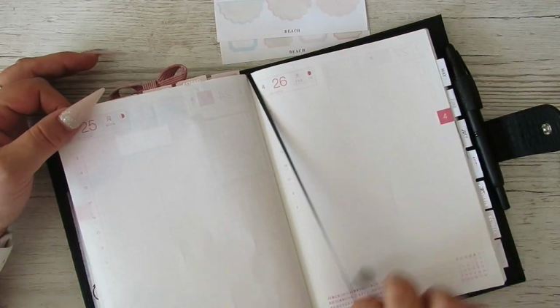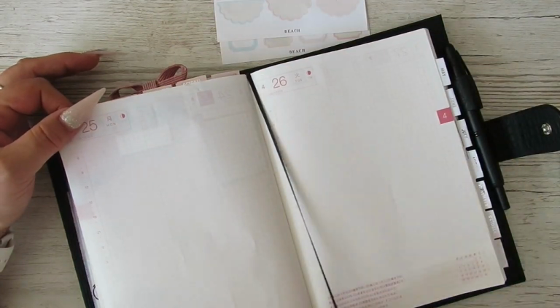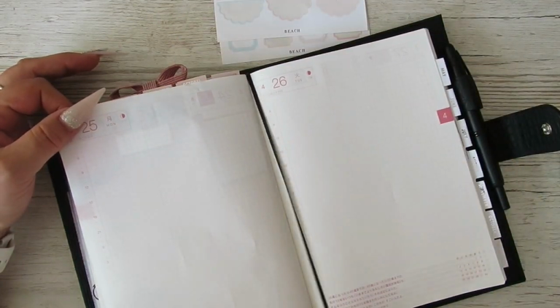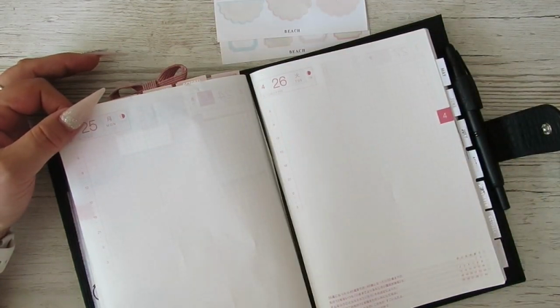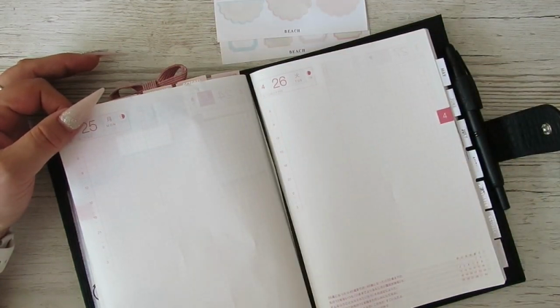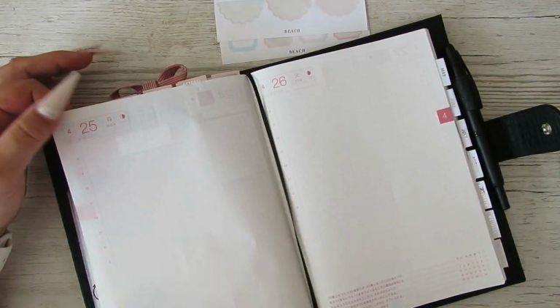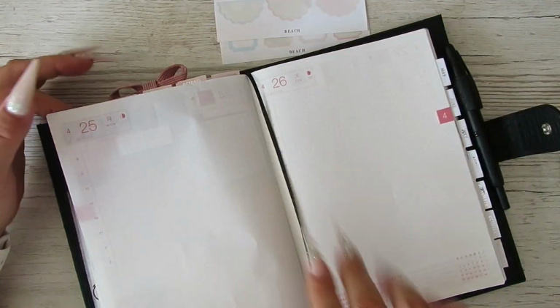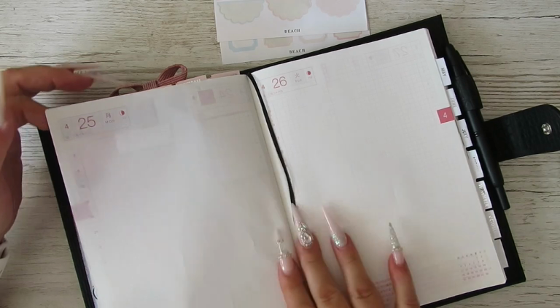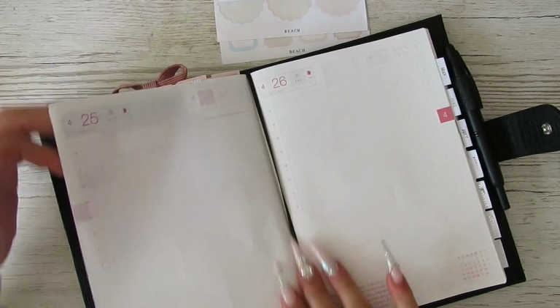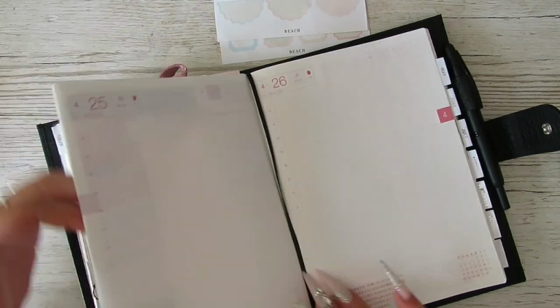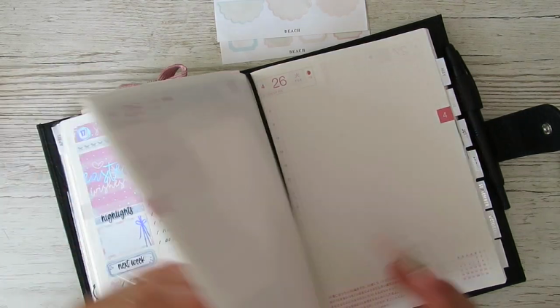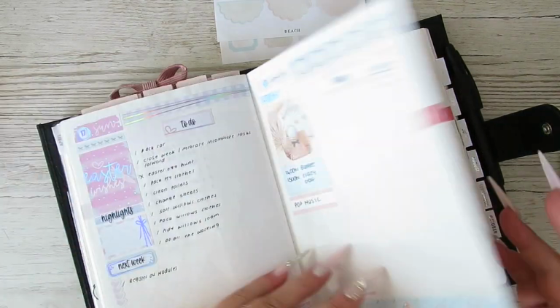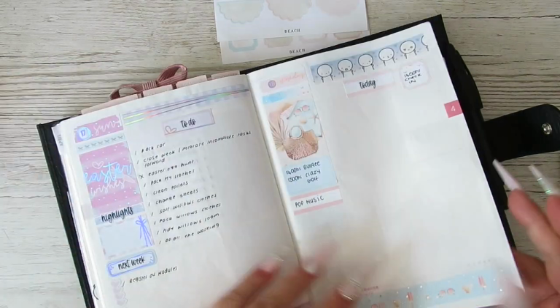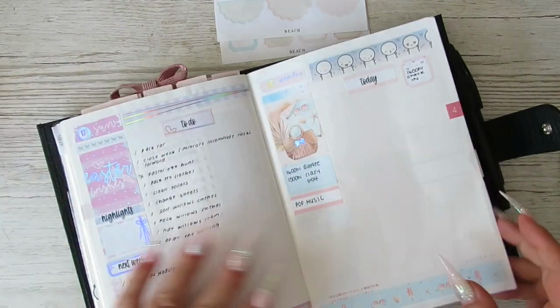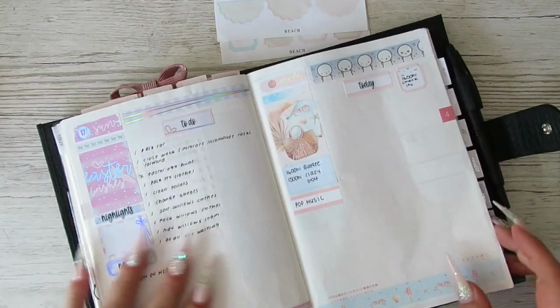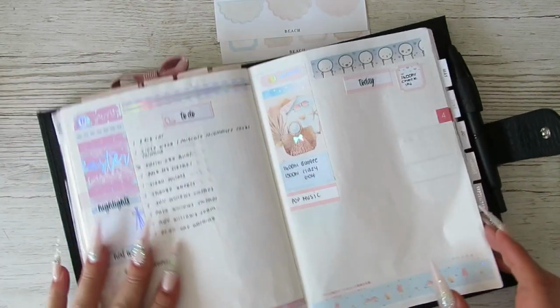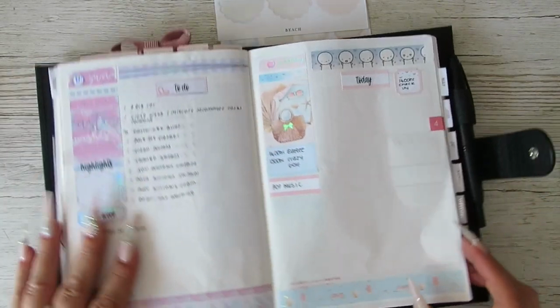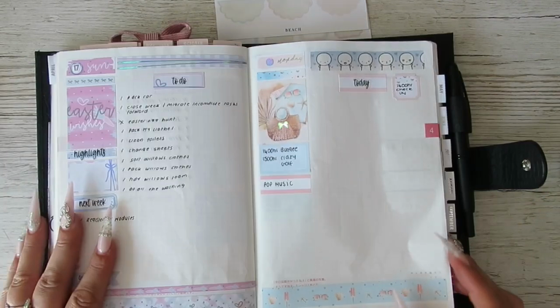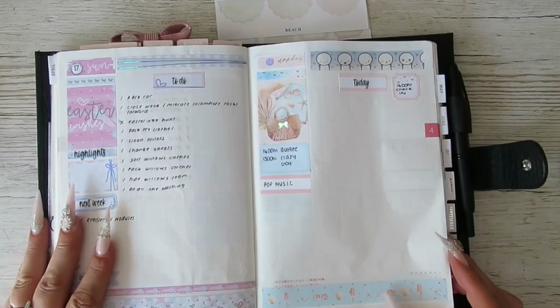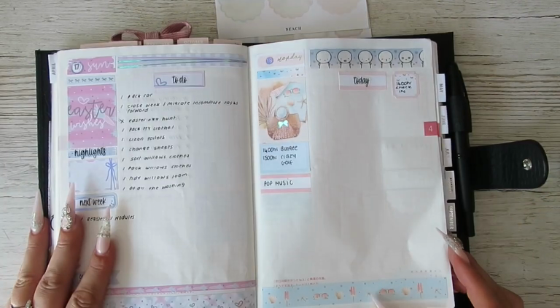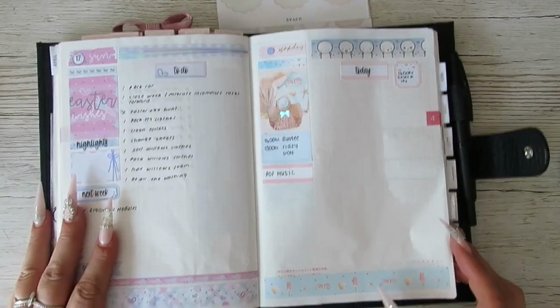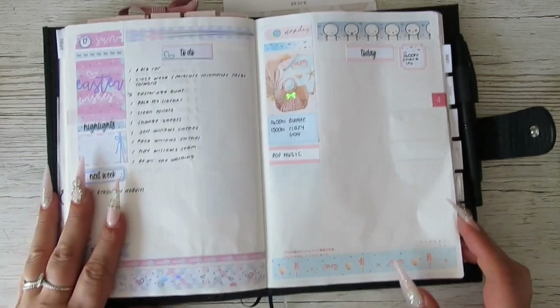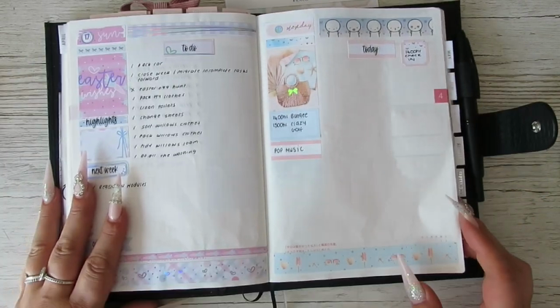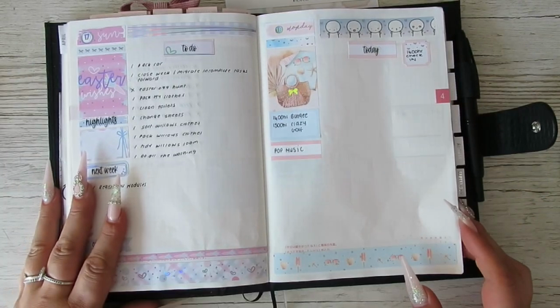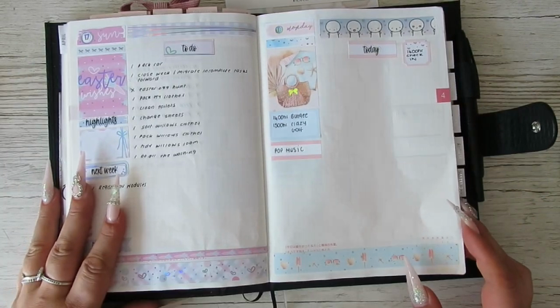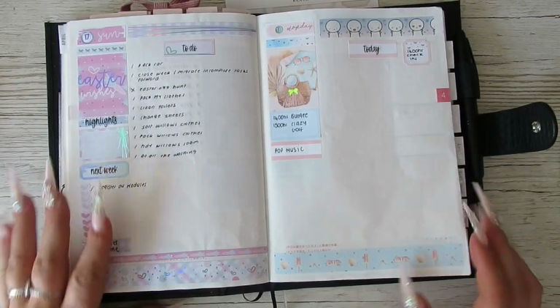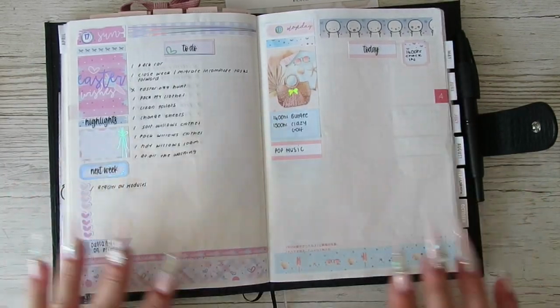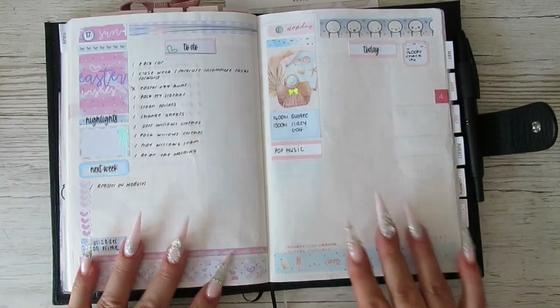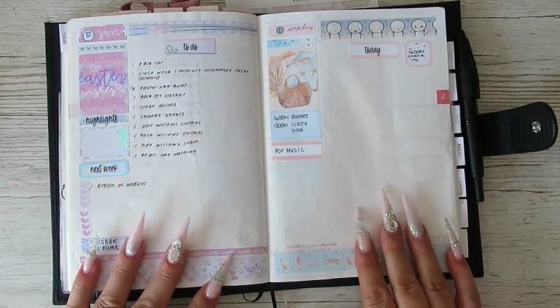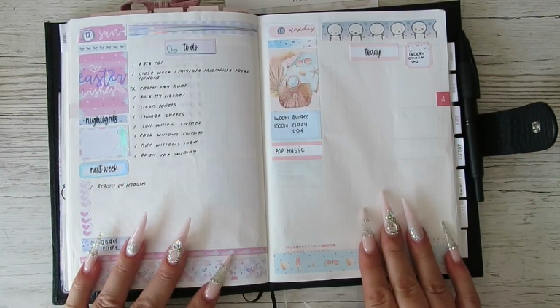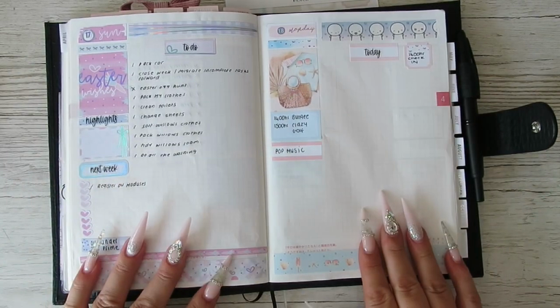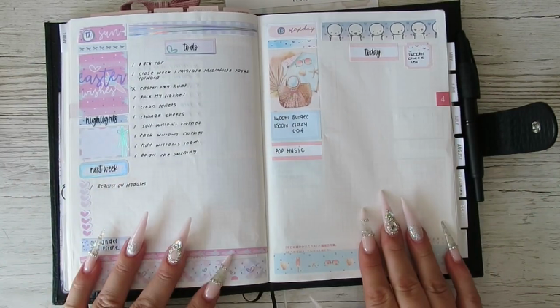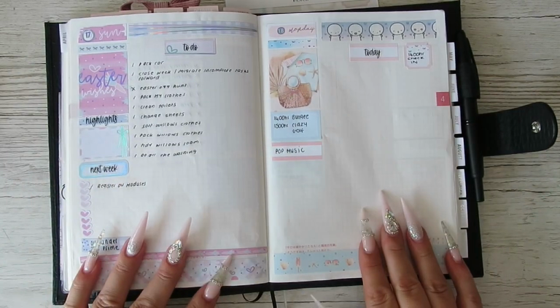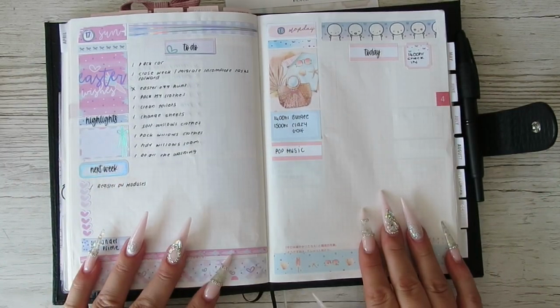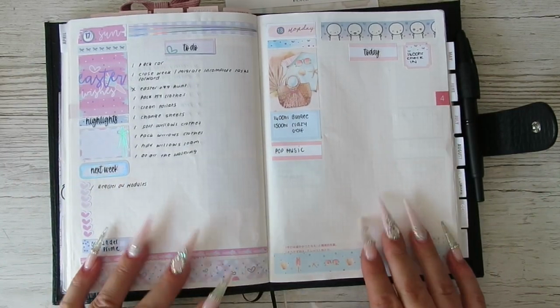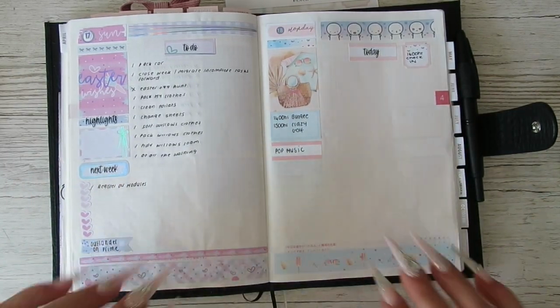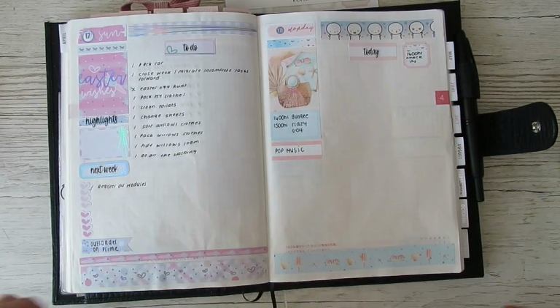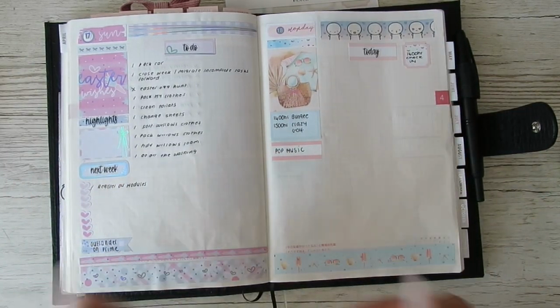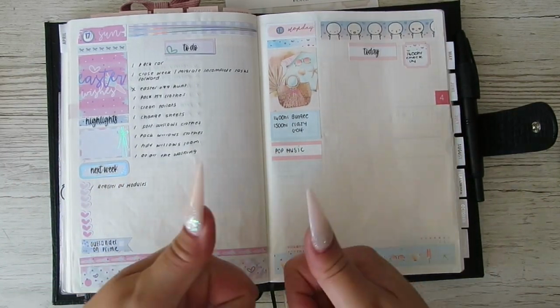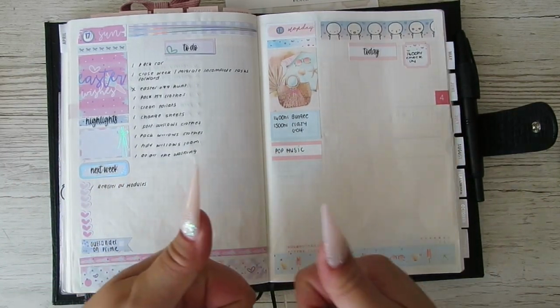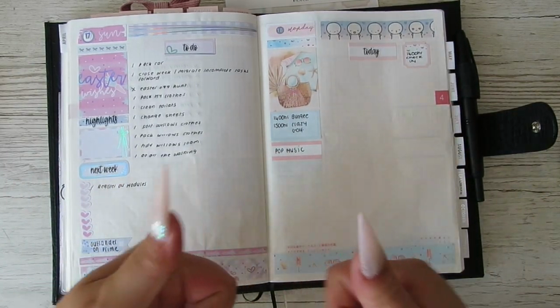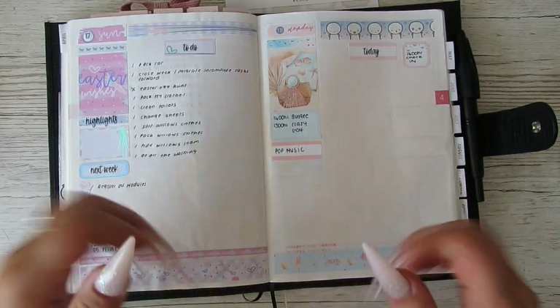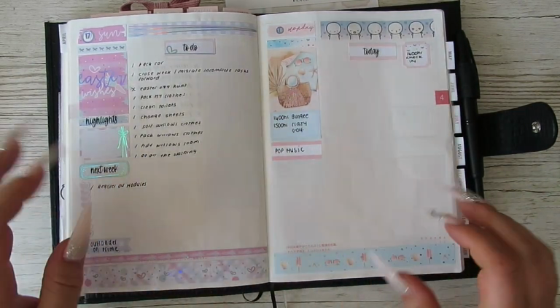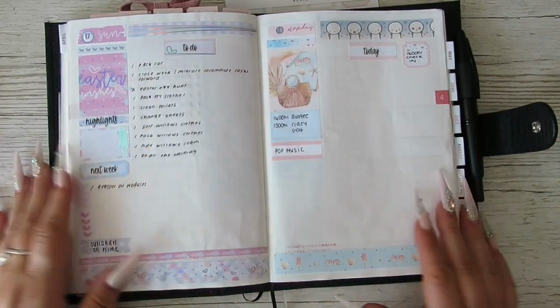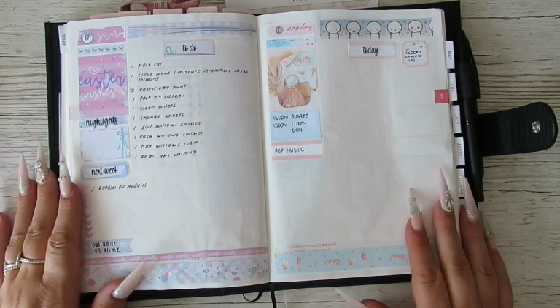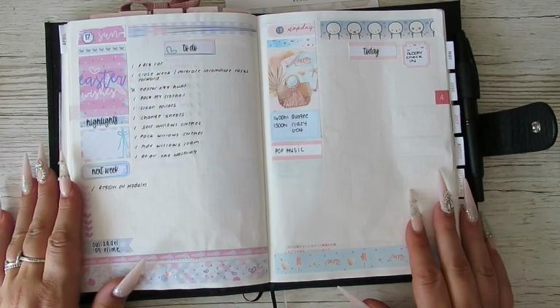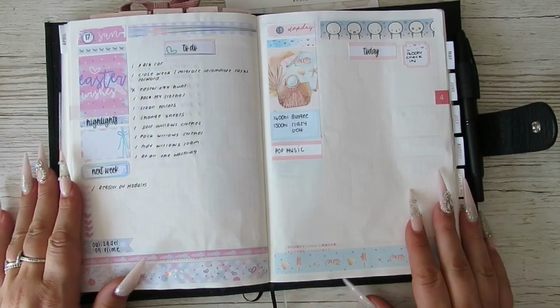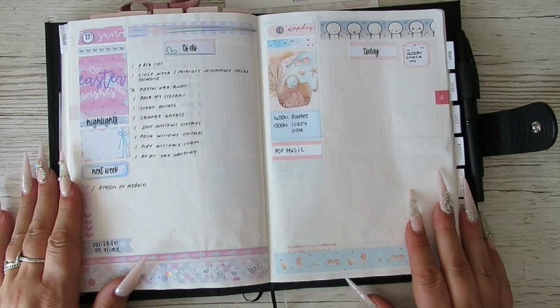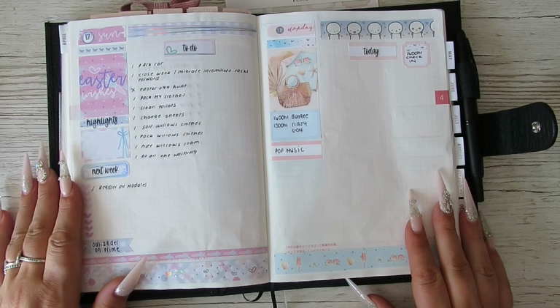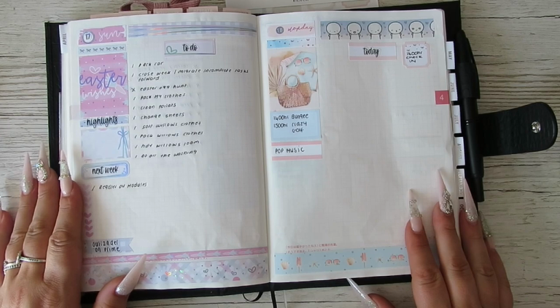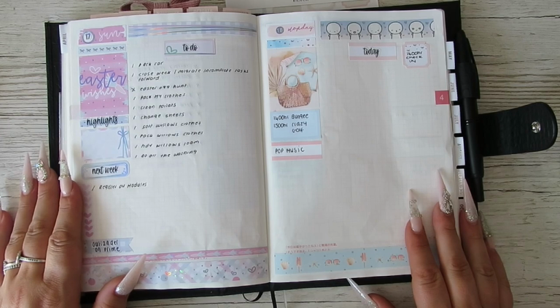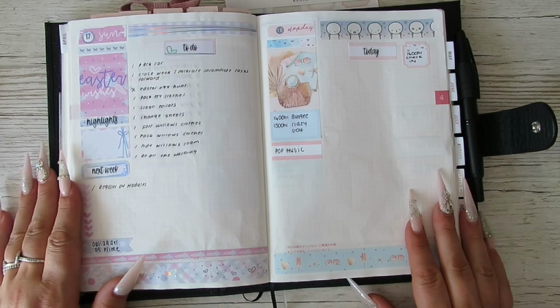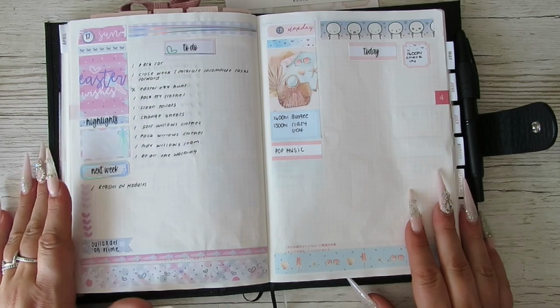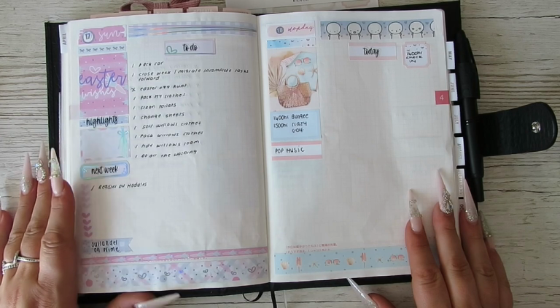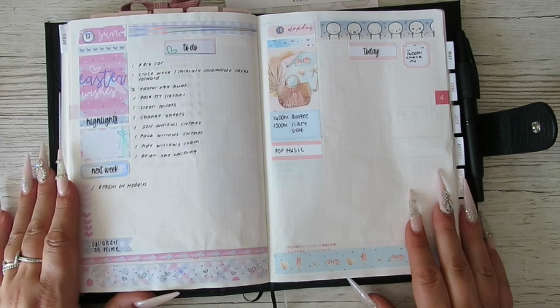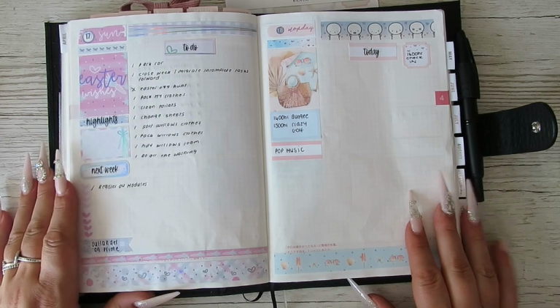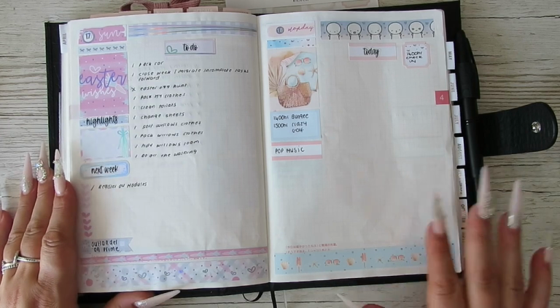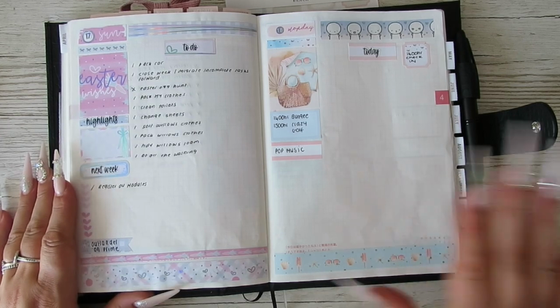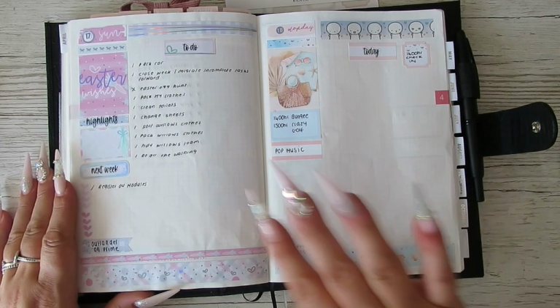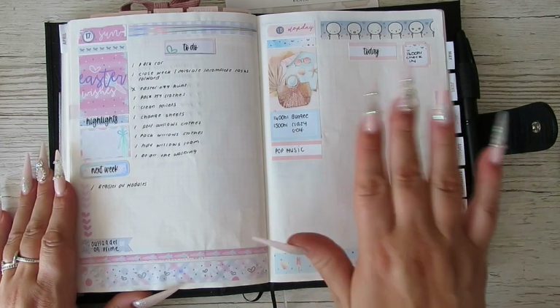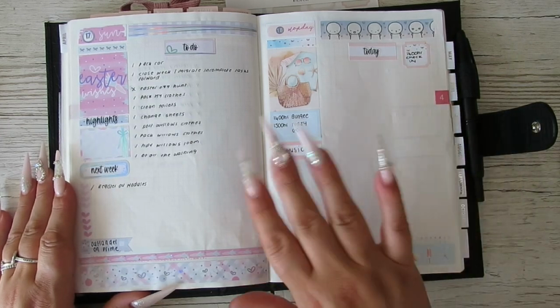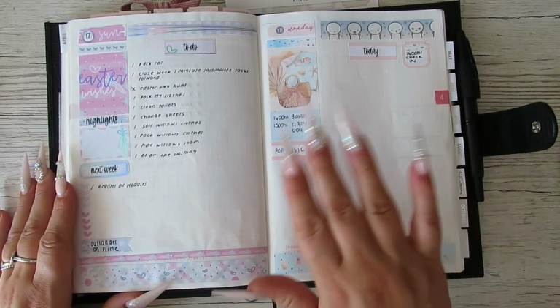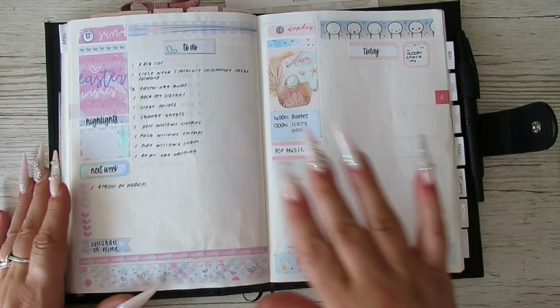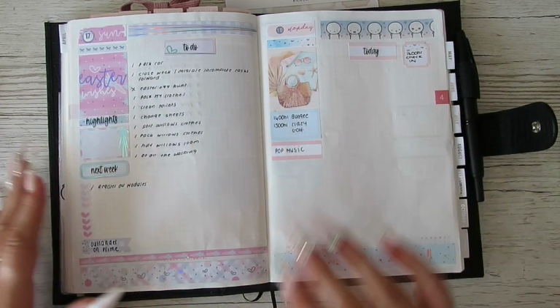I'll keep hold of these stickers for when it comes to filling it in properly. I'm not going to use it as daily to-do's — I'll just write down what we did that day, a quick summary. Then we'll go back to normal planning the week after. That's it, guys — I hope you enjoyed this video. If you did, give me a thumbs up and I'll see you in my next one. Bye!